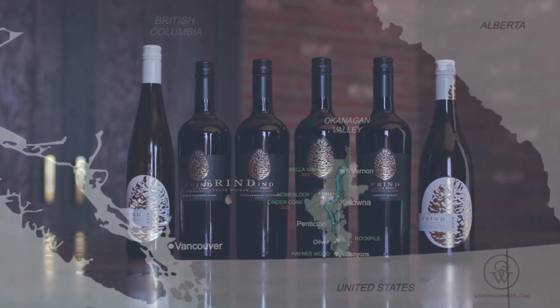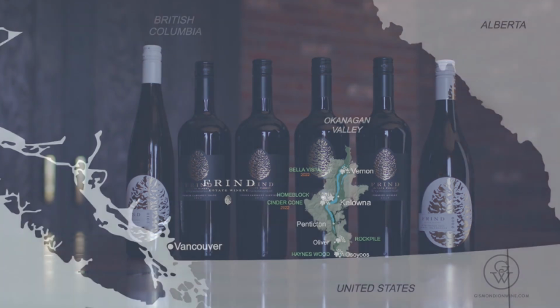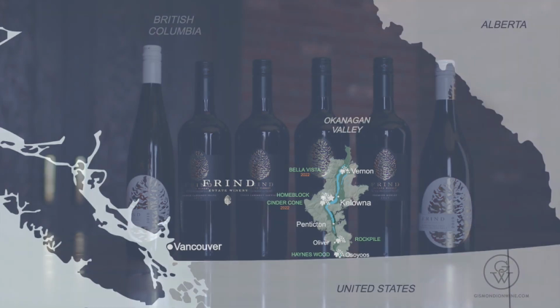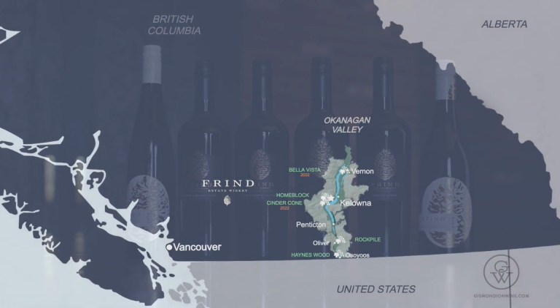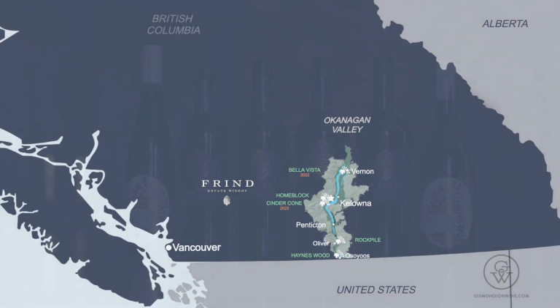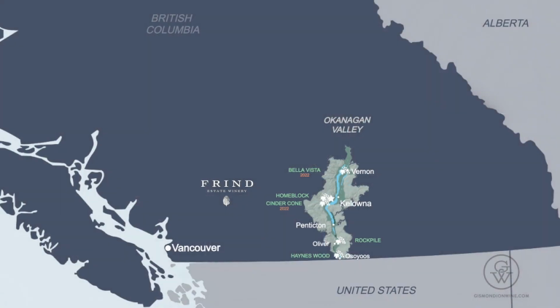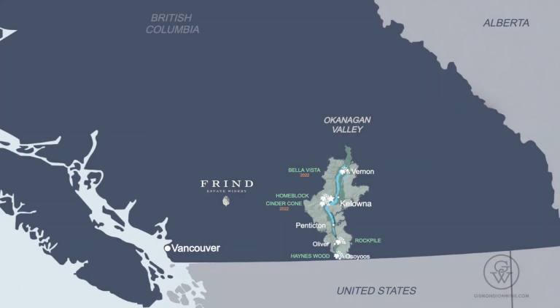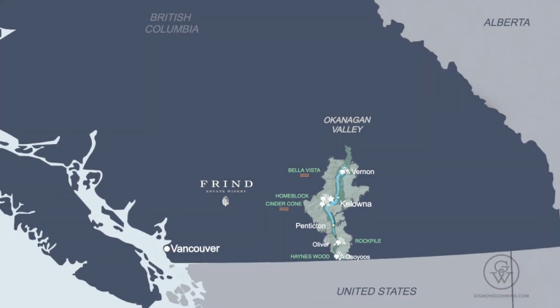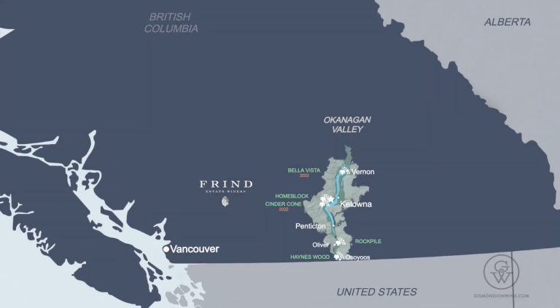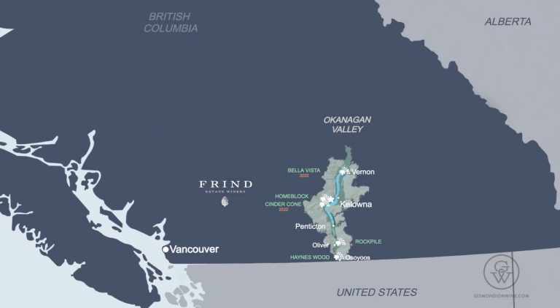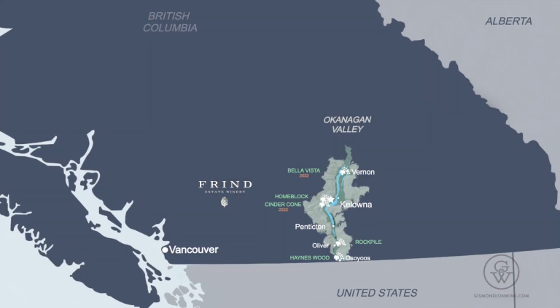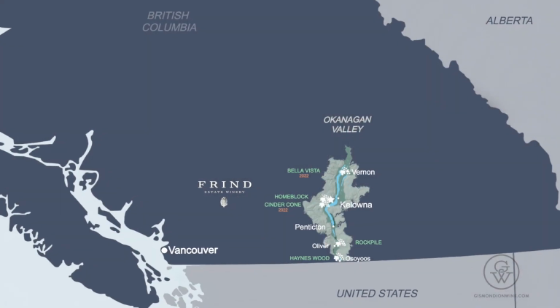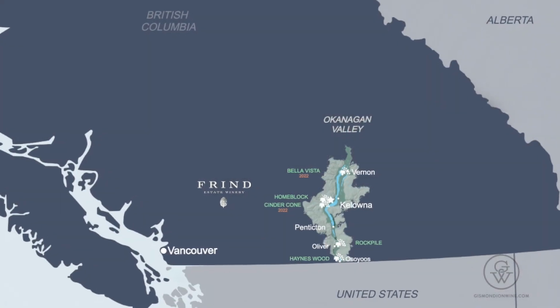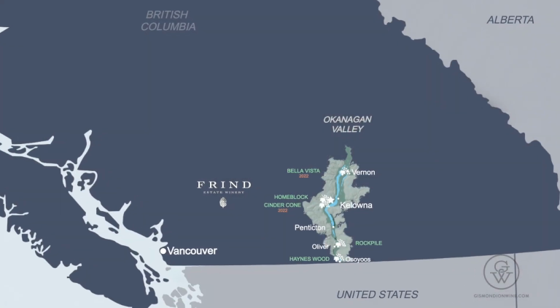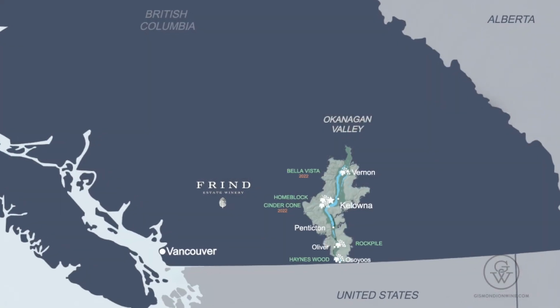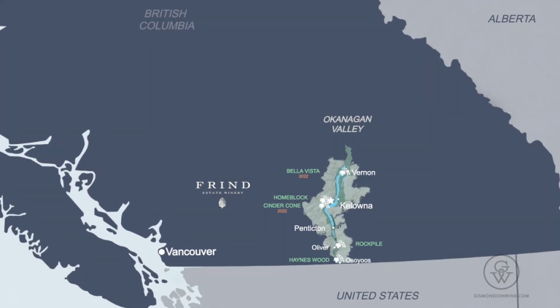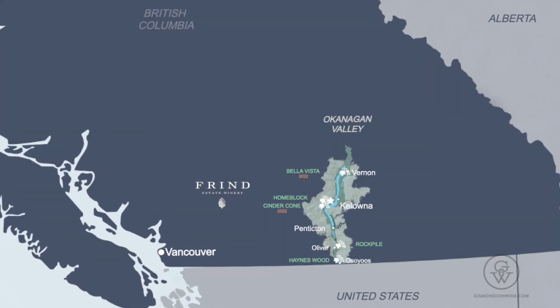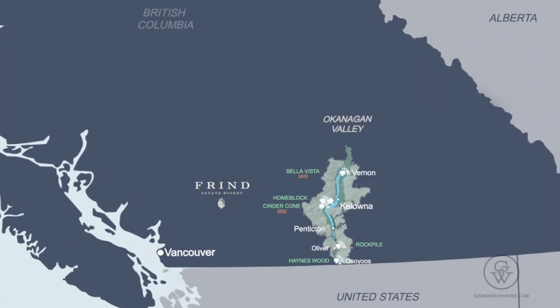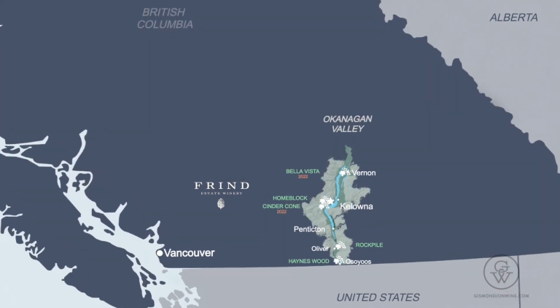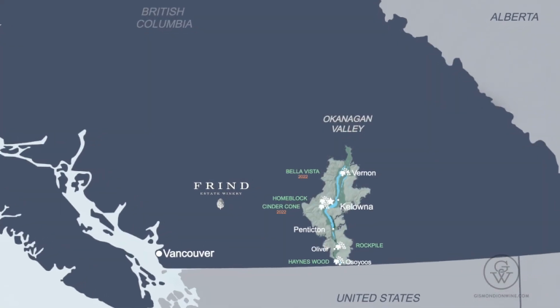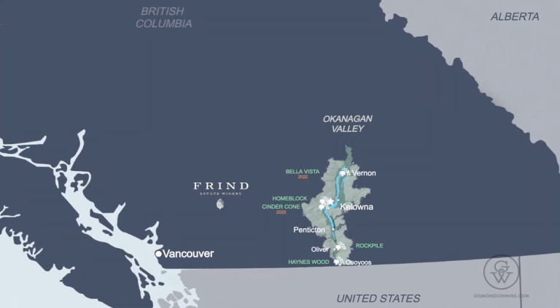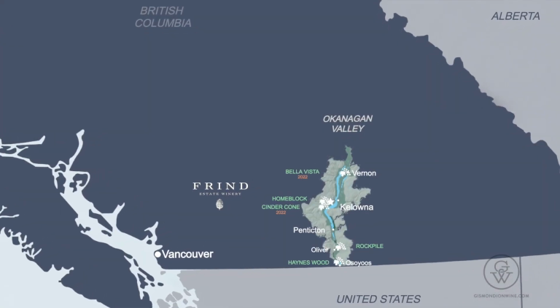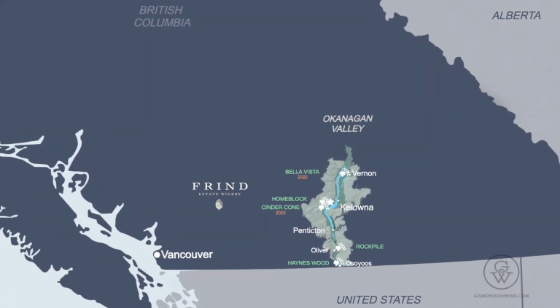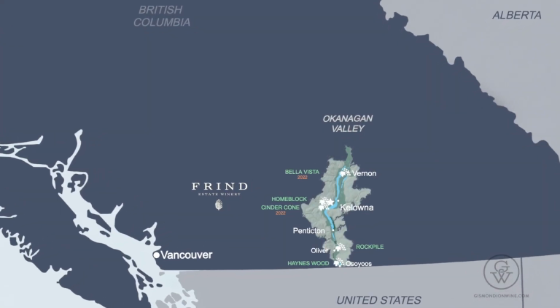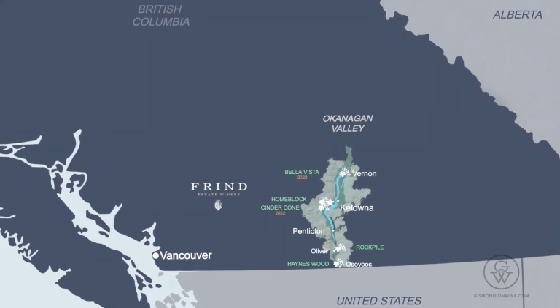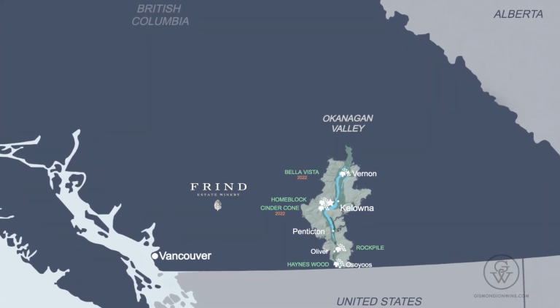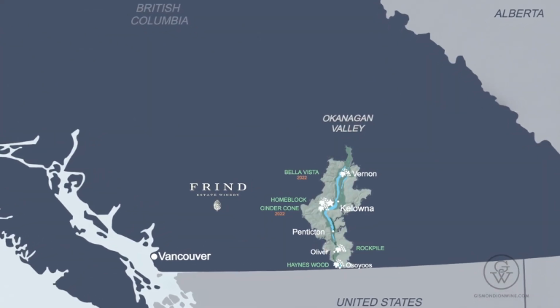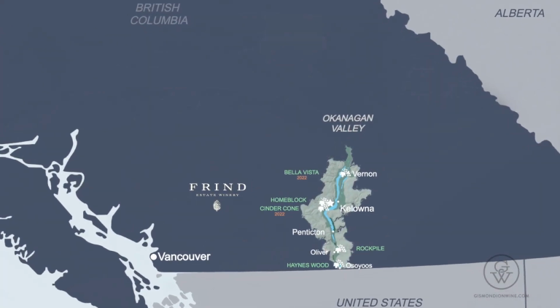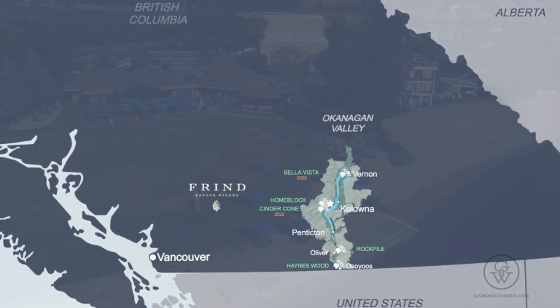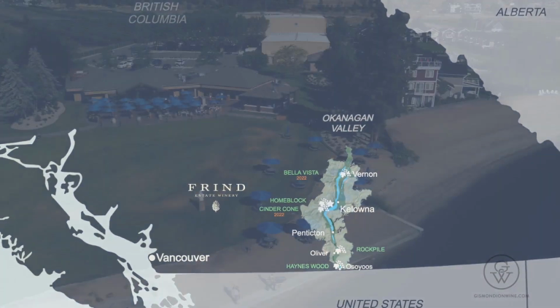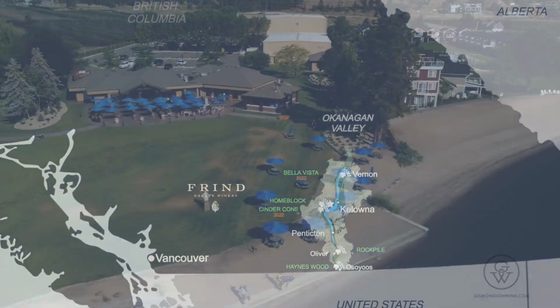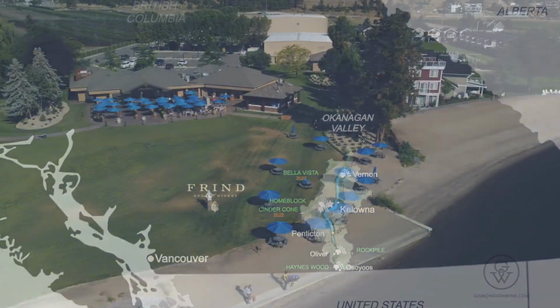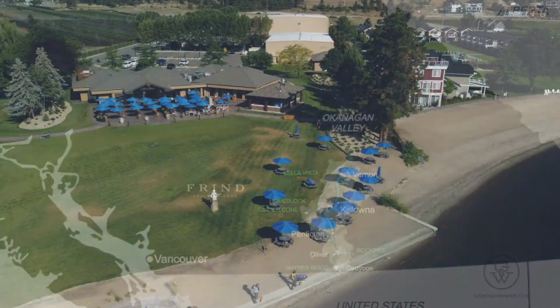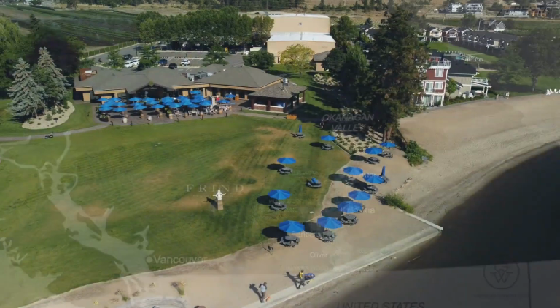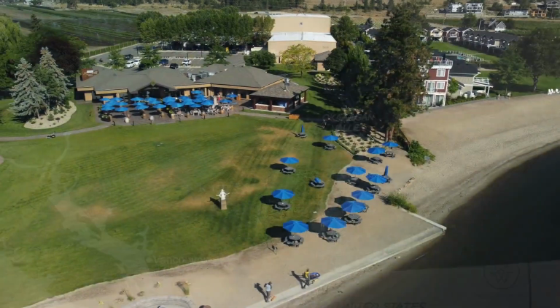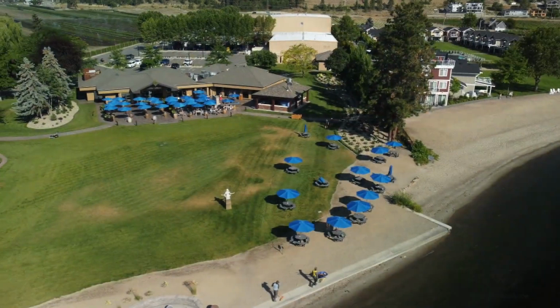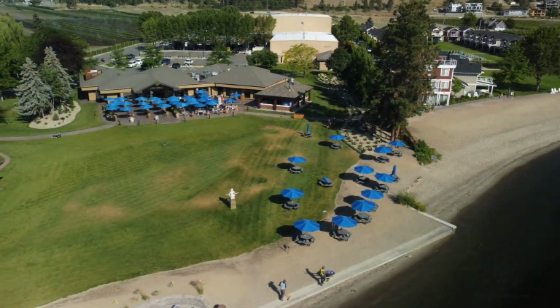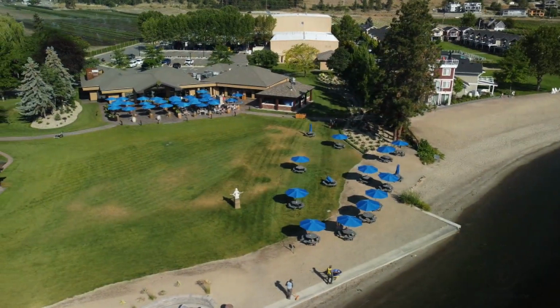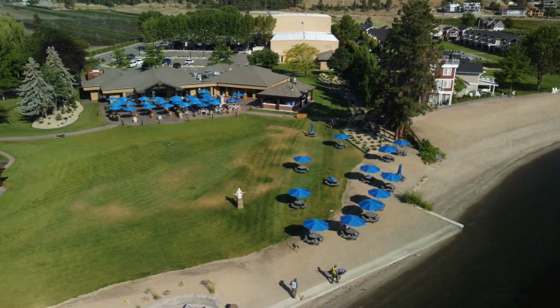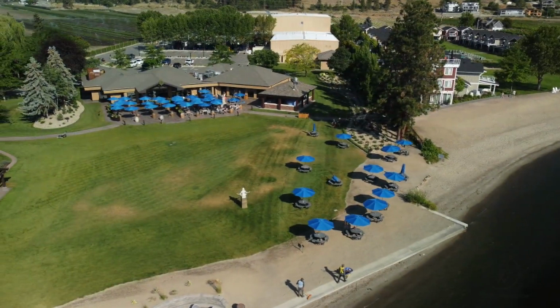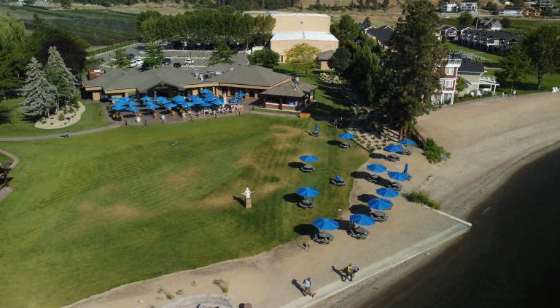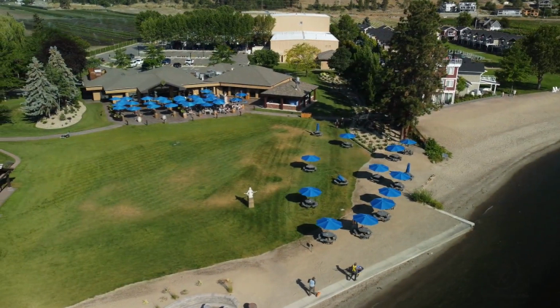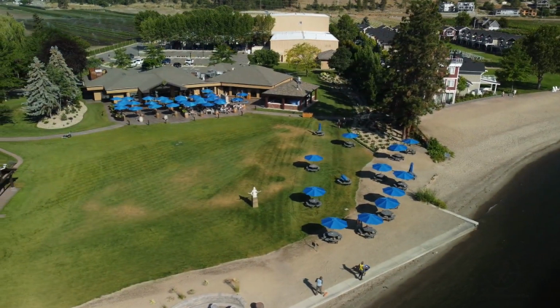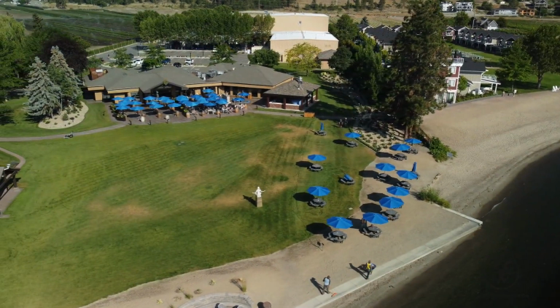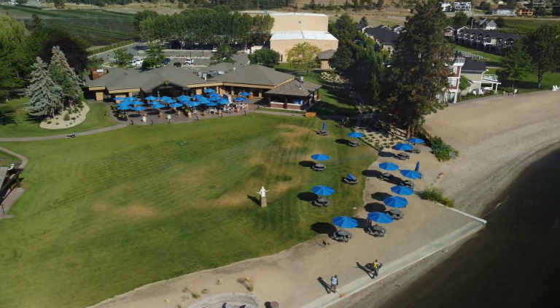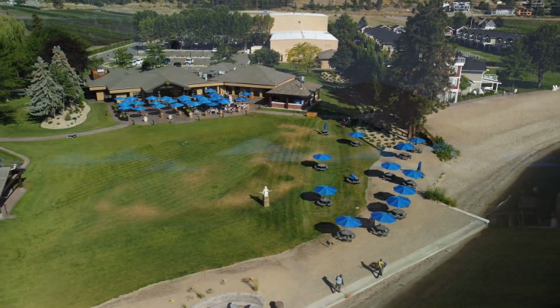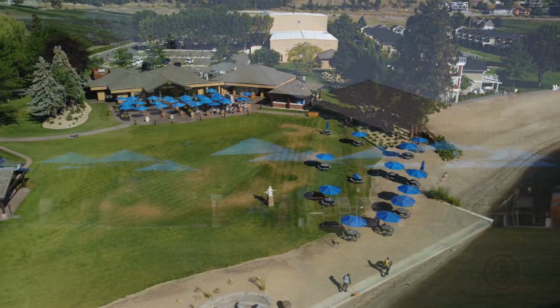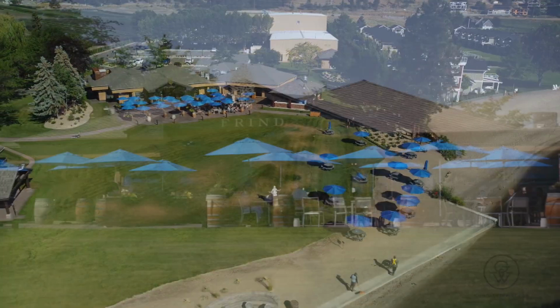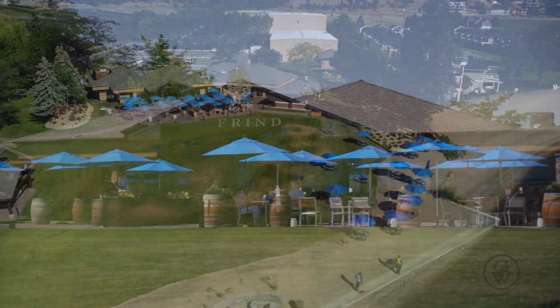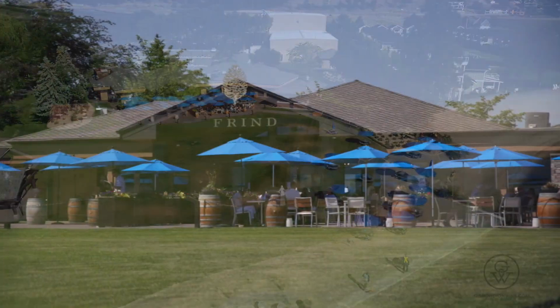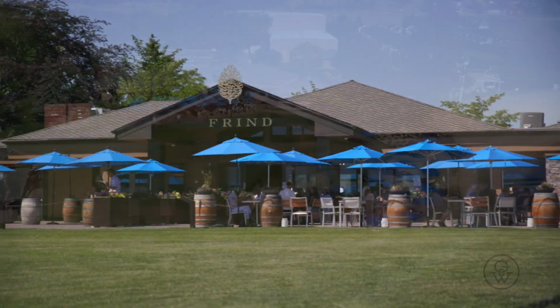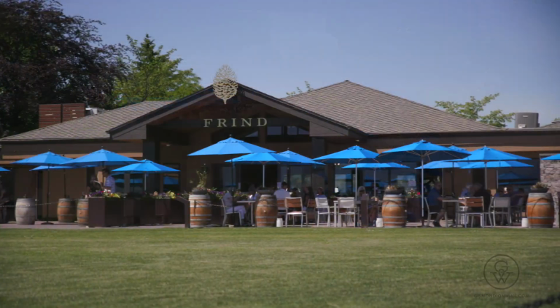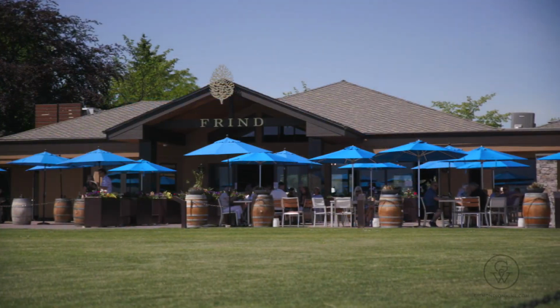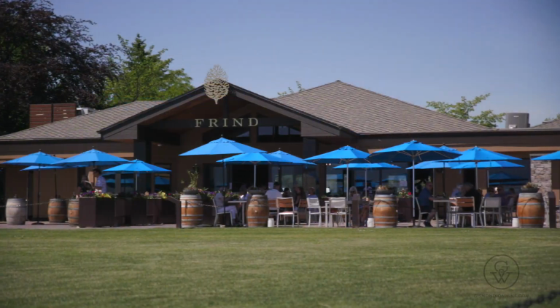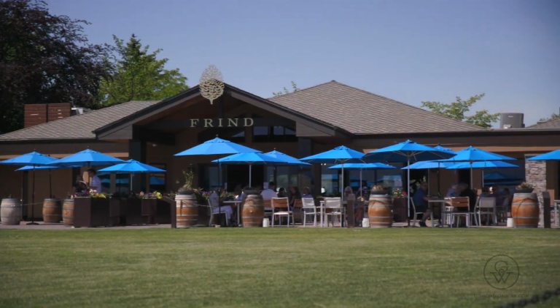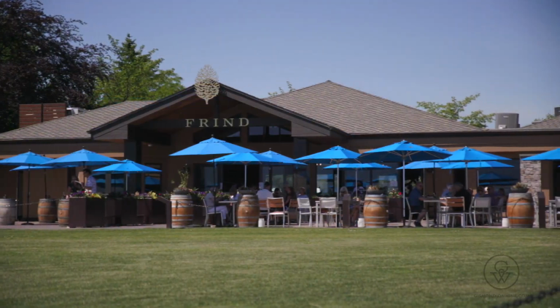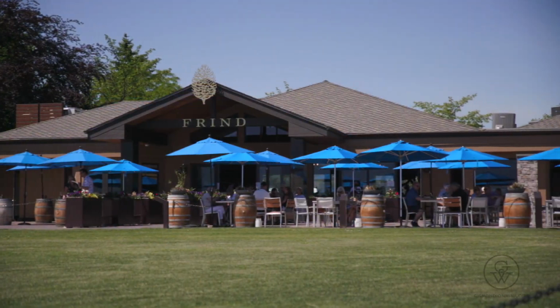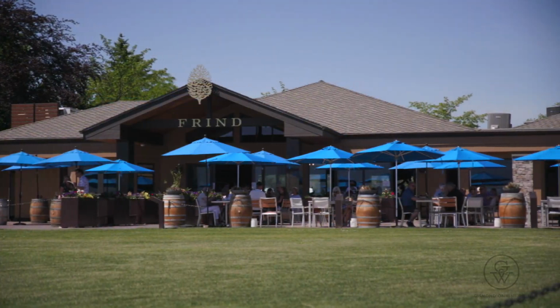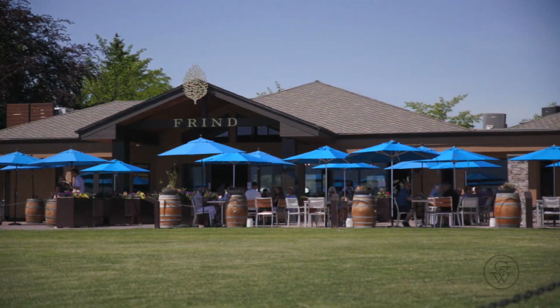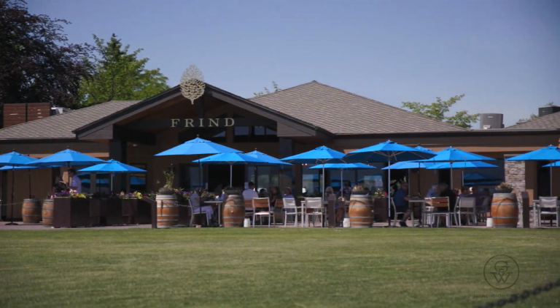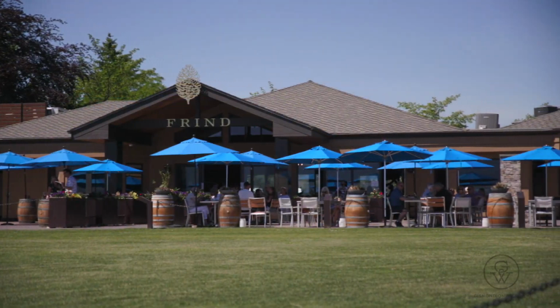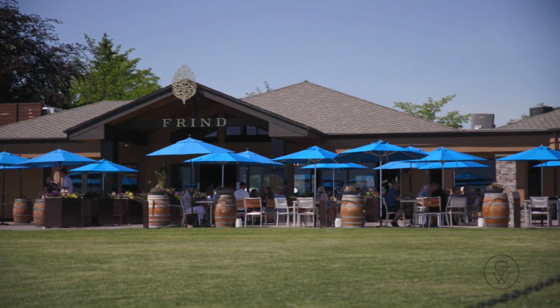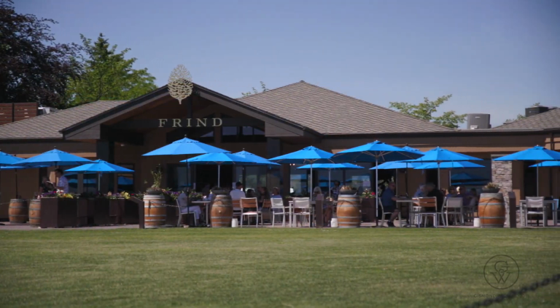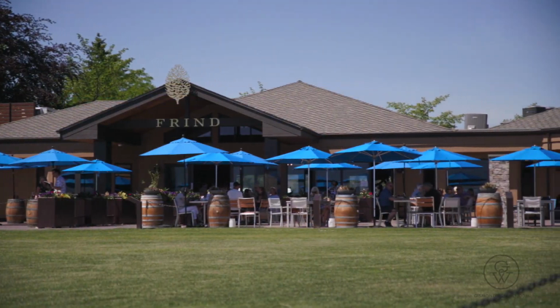In Episode 3, we'll return to the land, talk about the wines, and take a closer look at the visitor experience lakeside at Frind Estate.